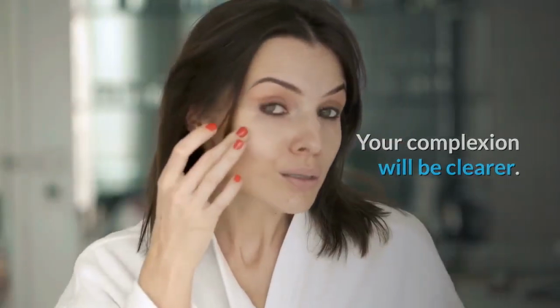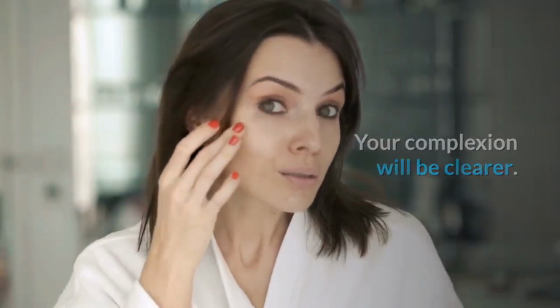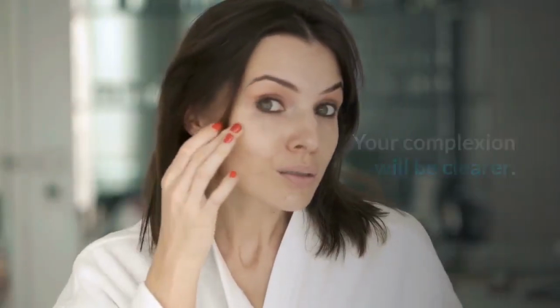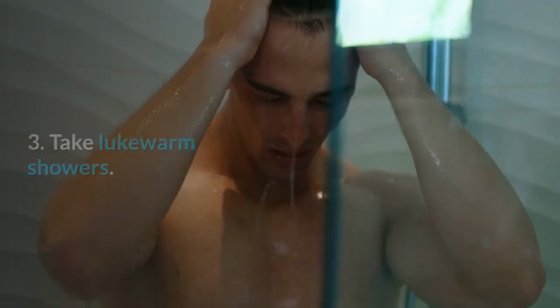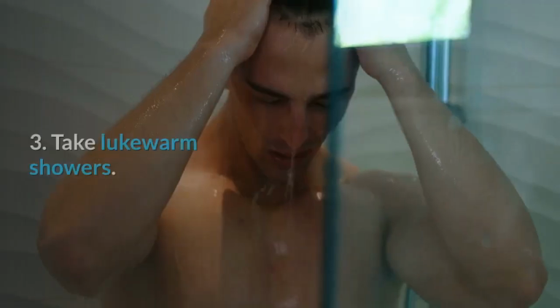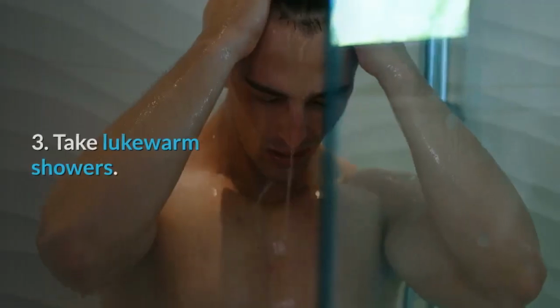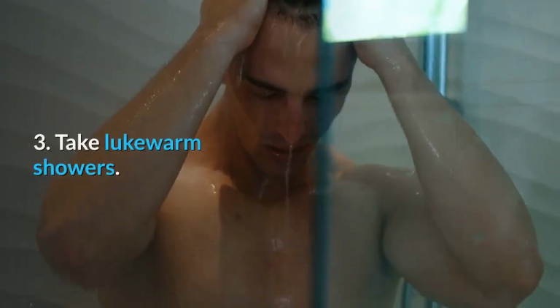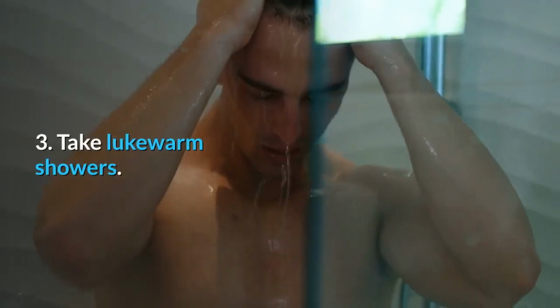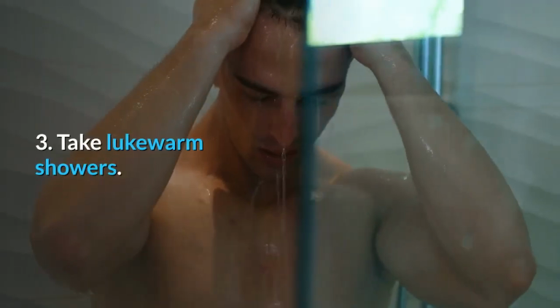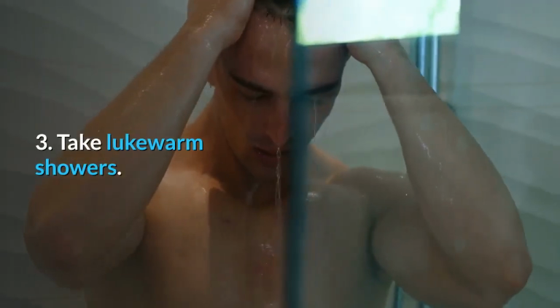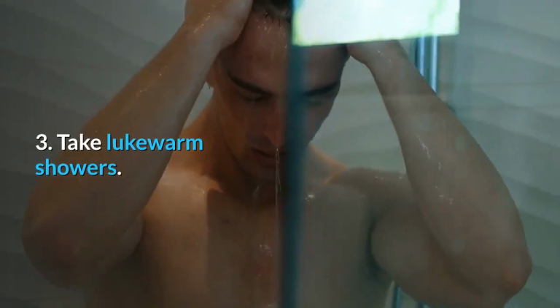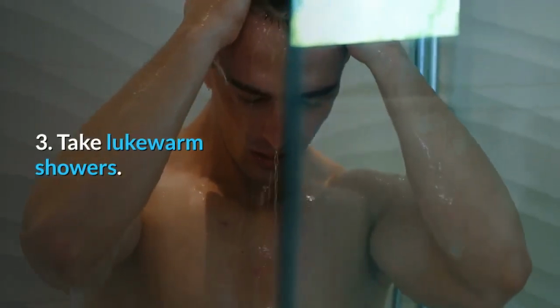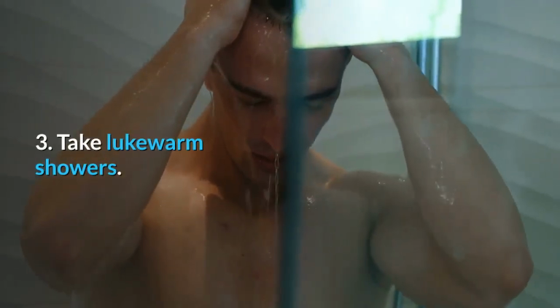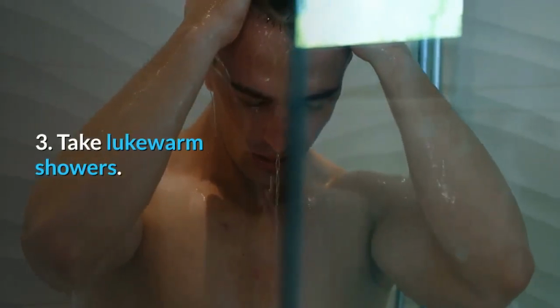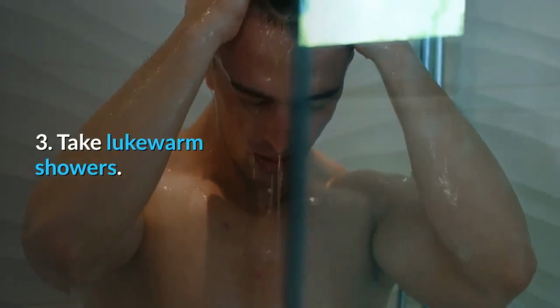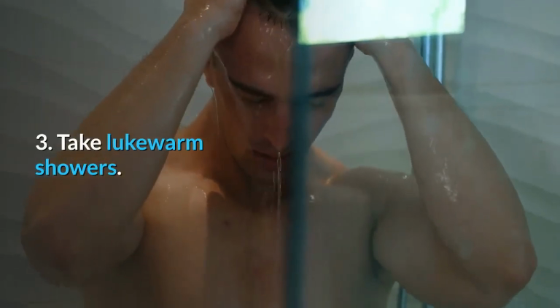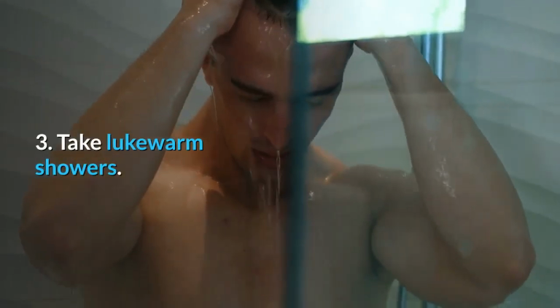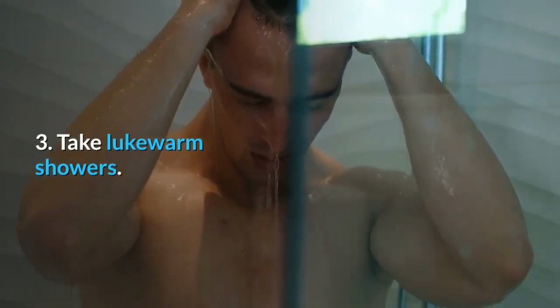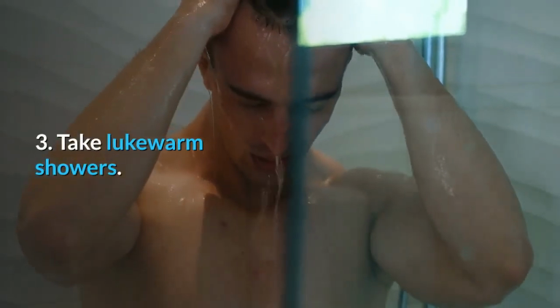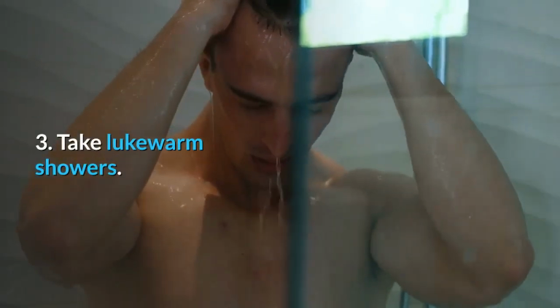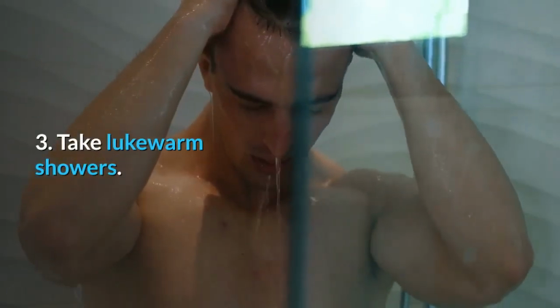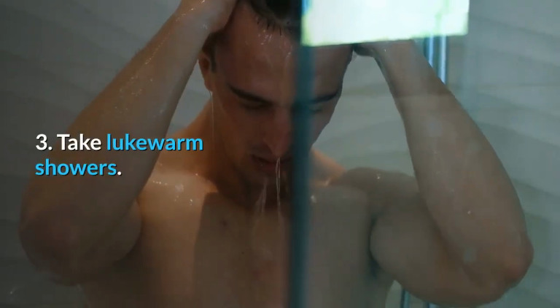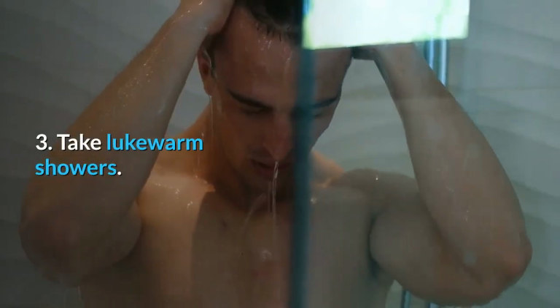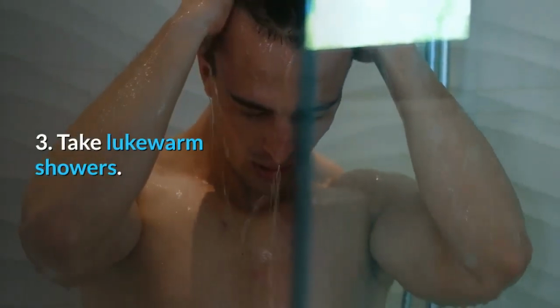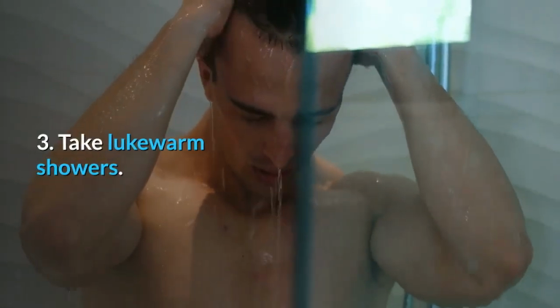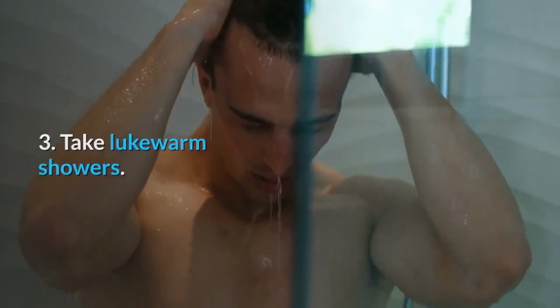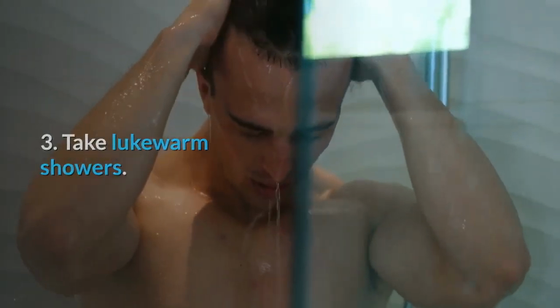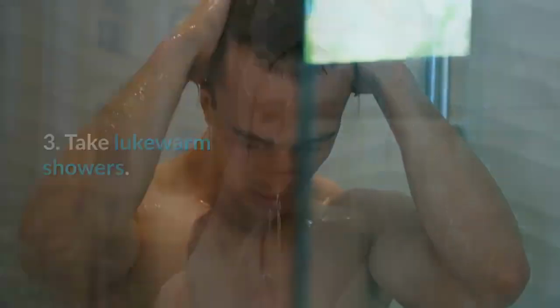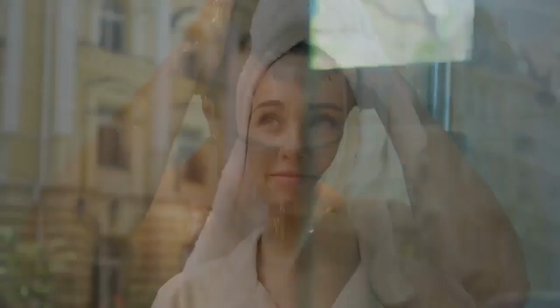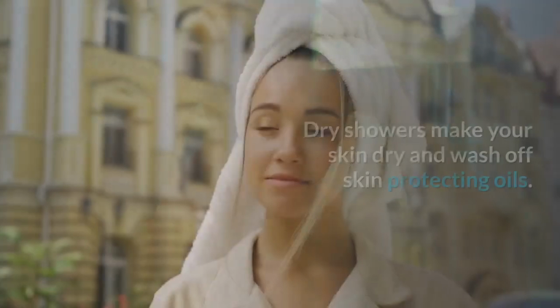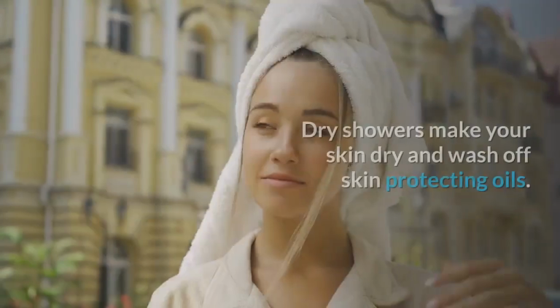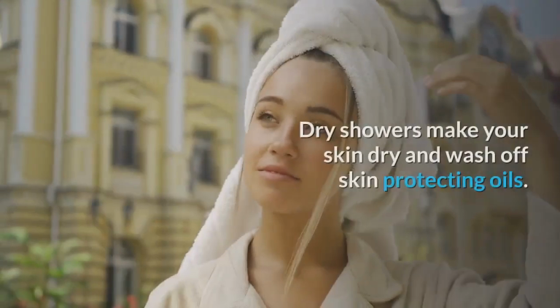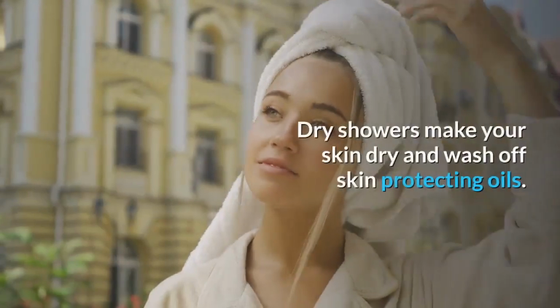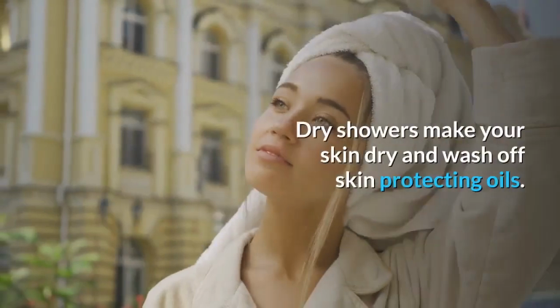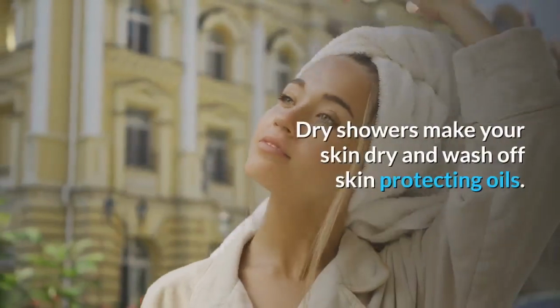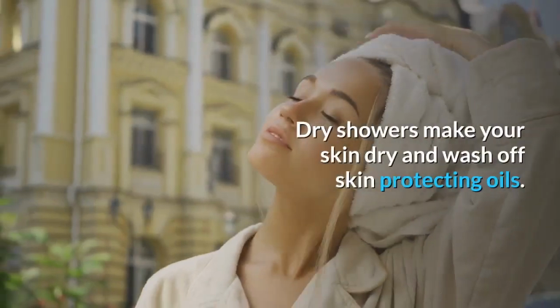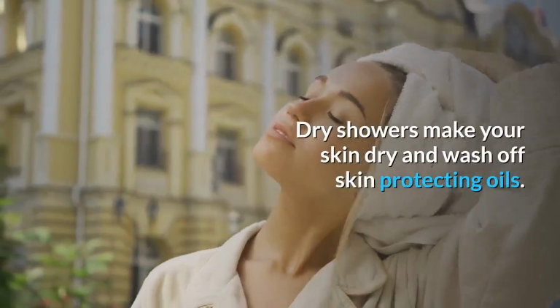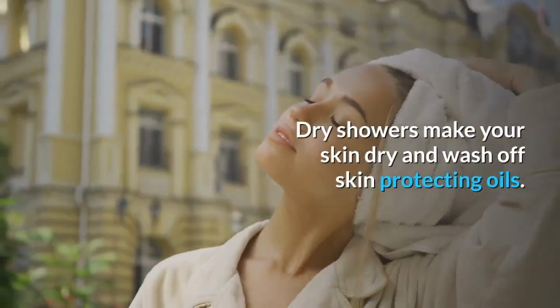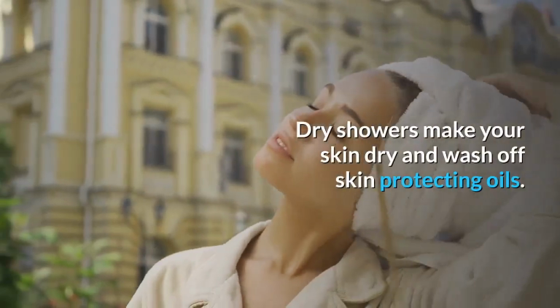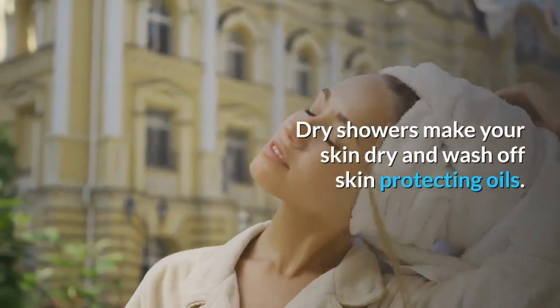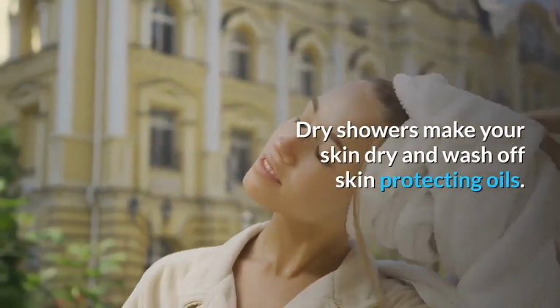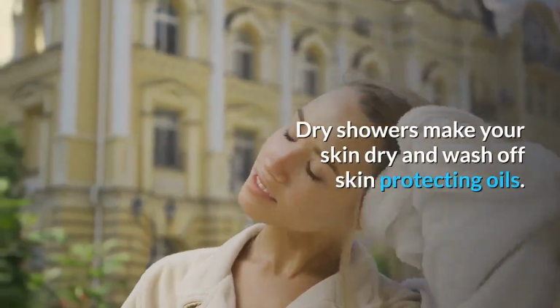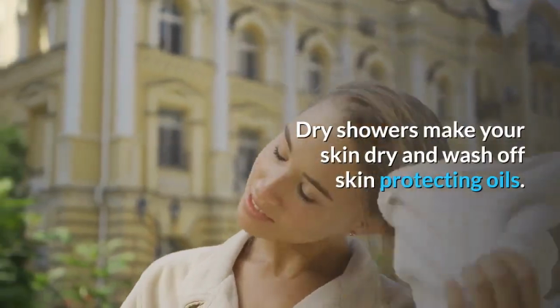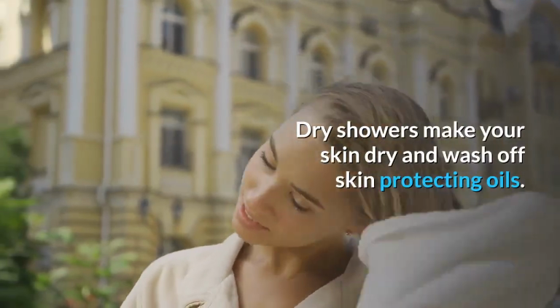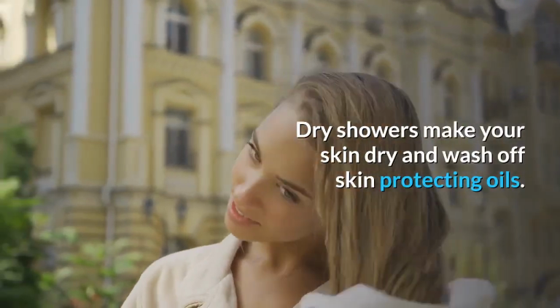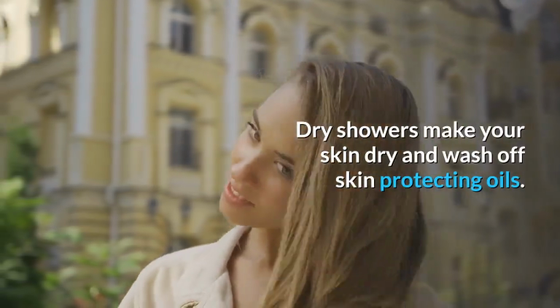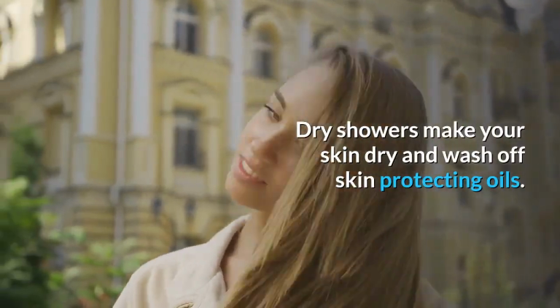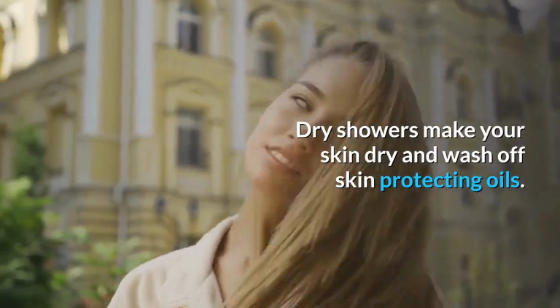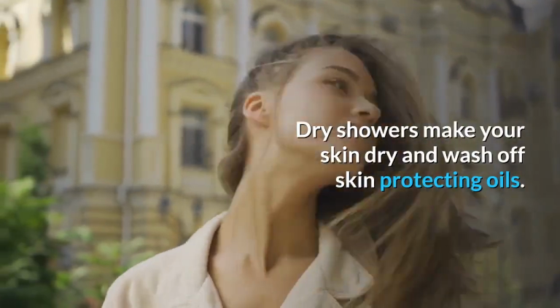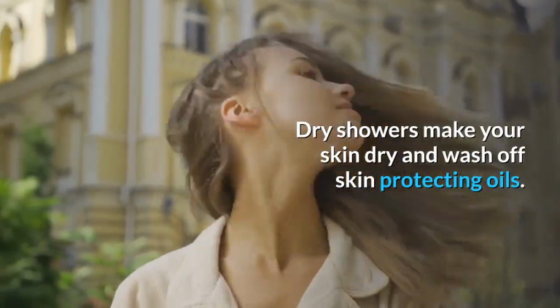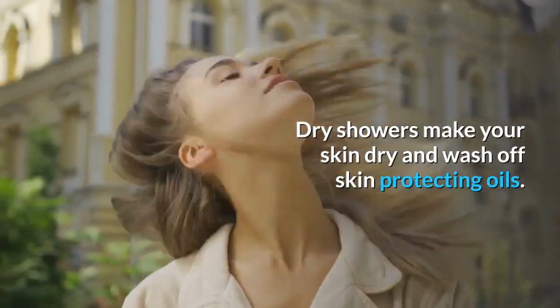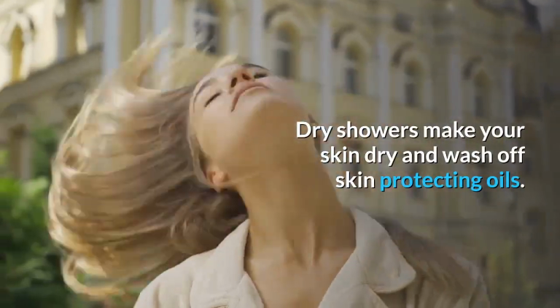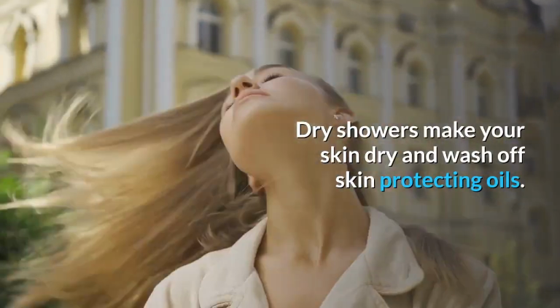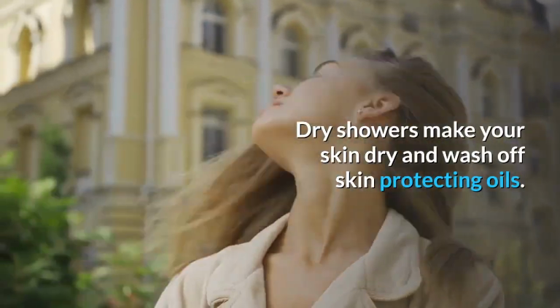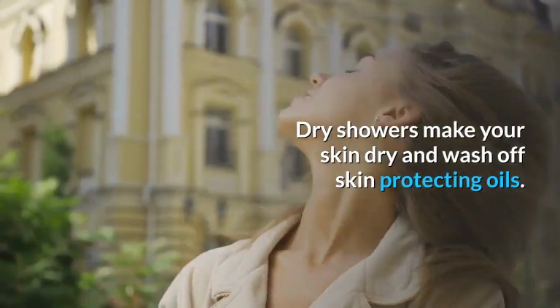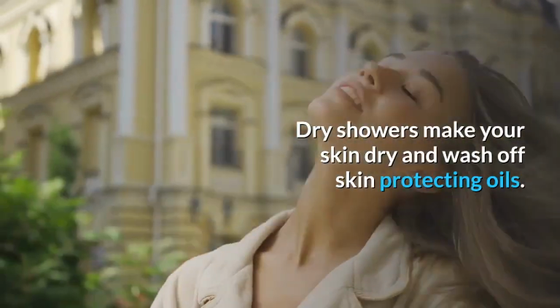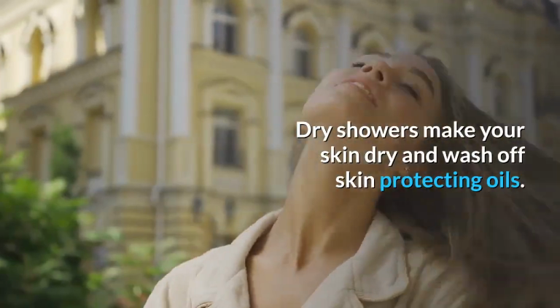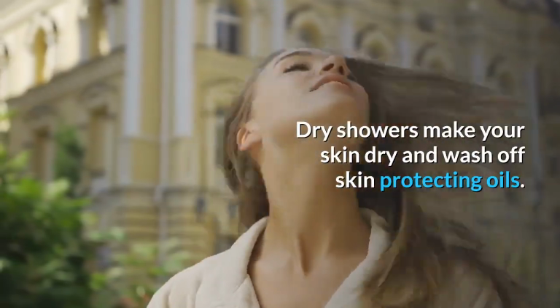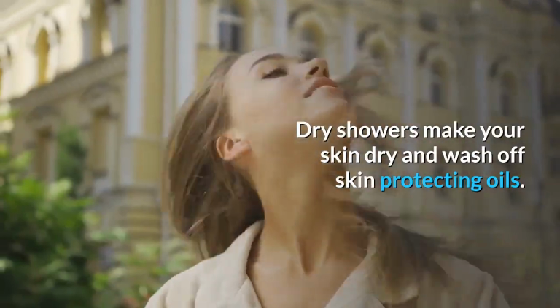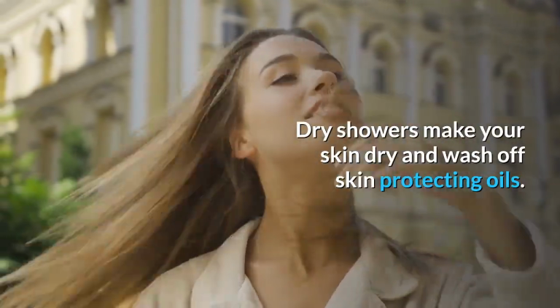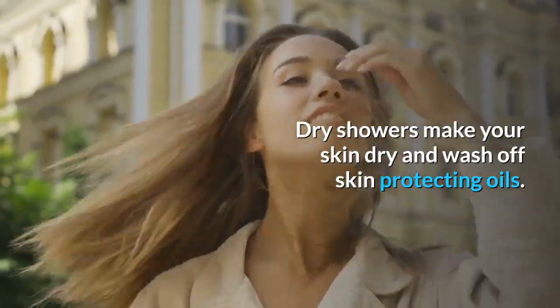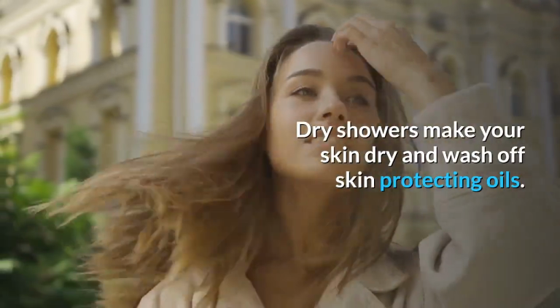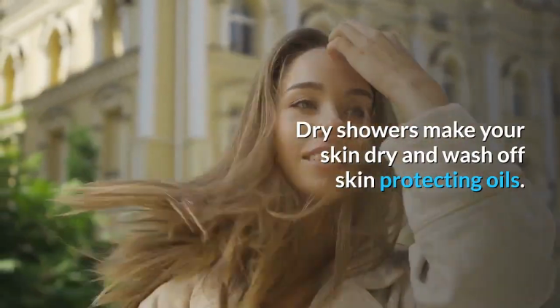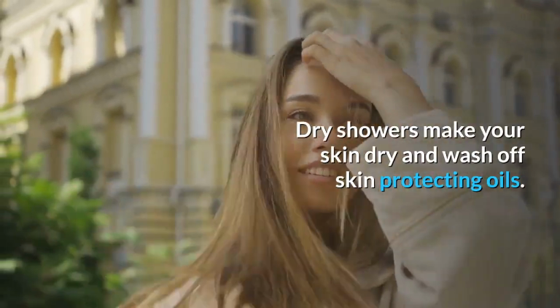Take lukewarm showers. Hot showers make your skin dry and wash off skin-protecting oils.